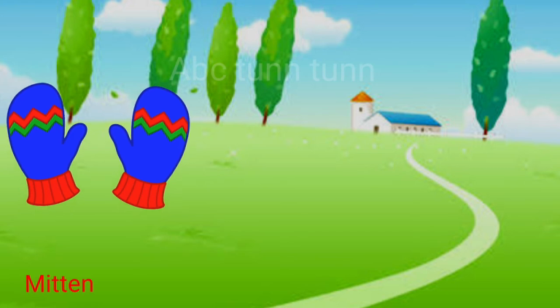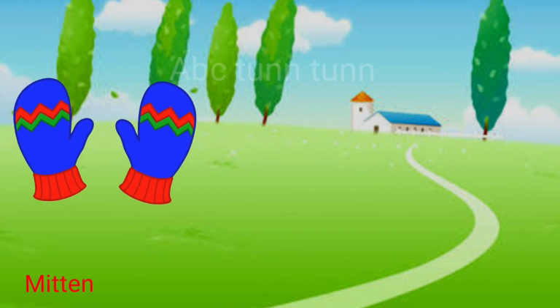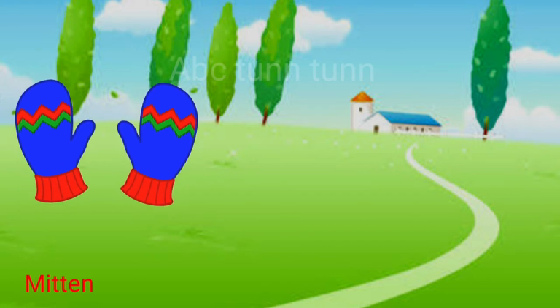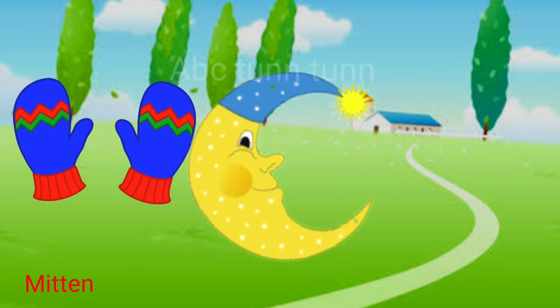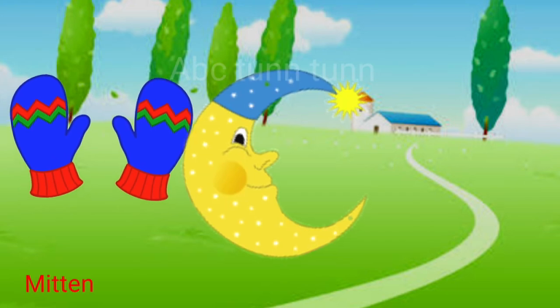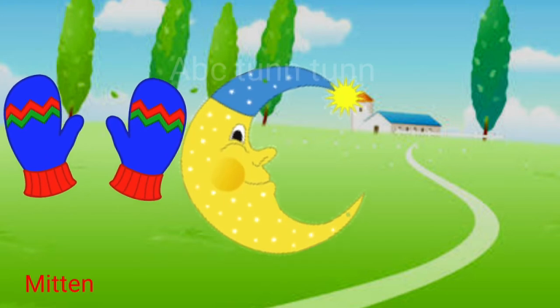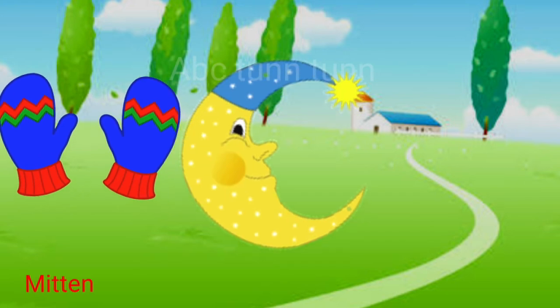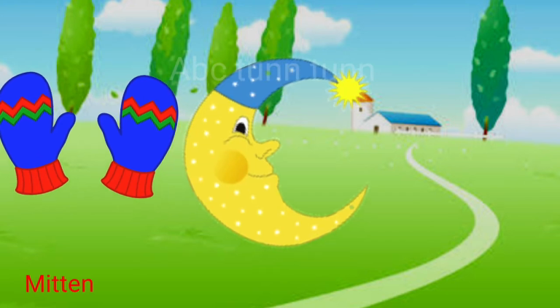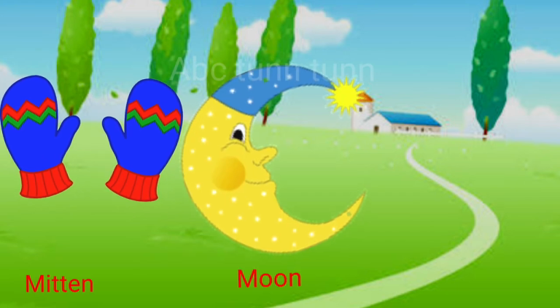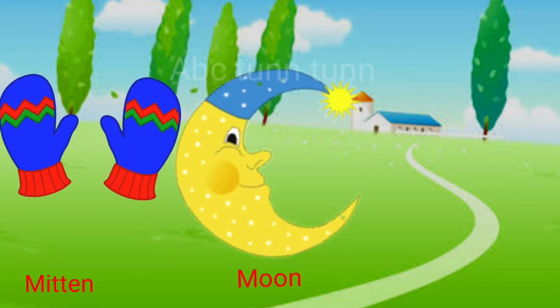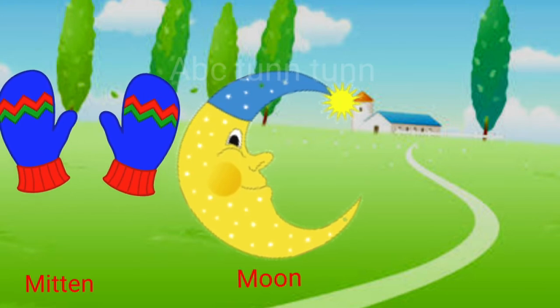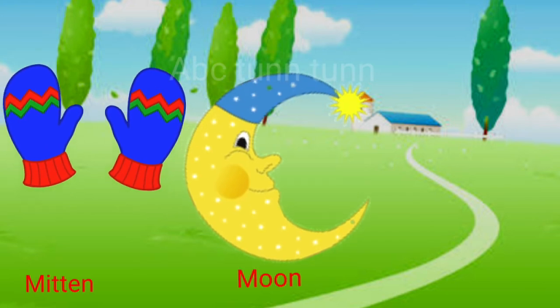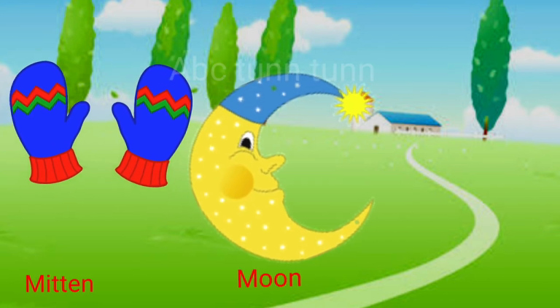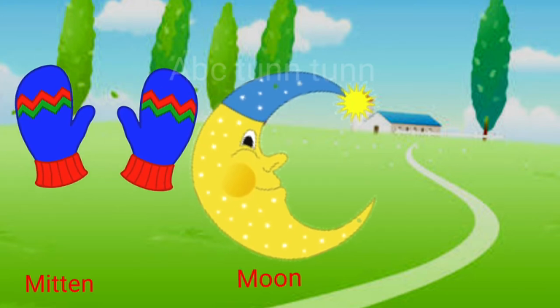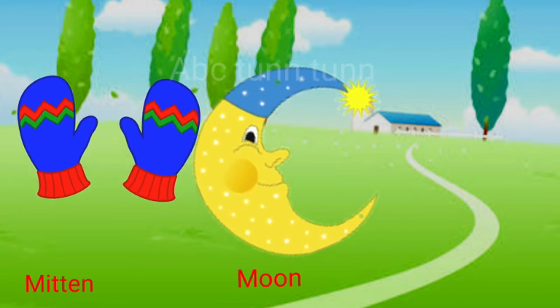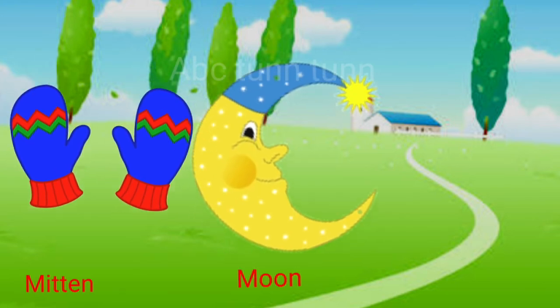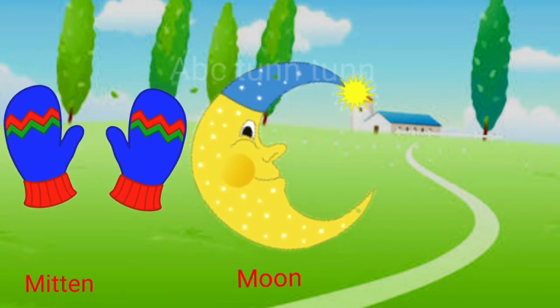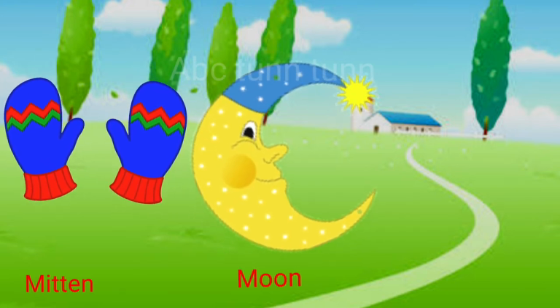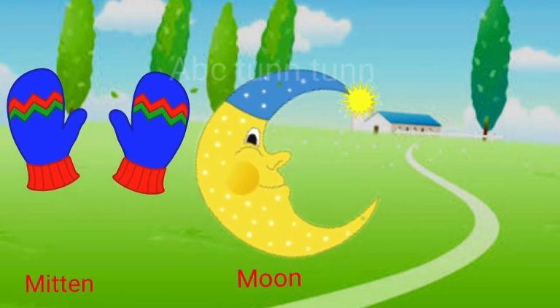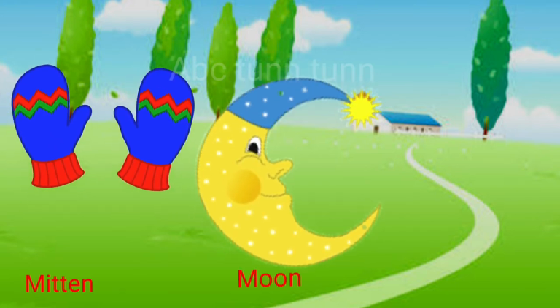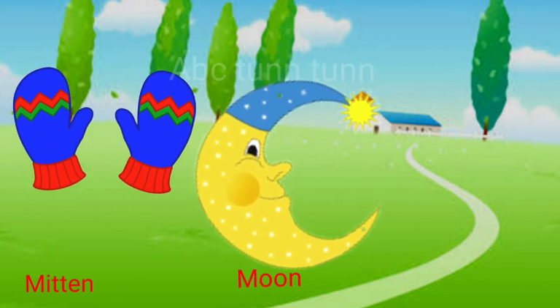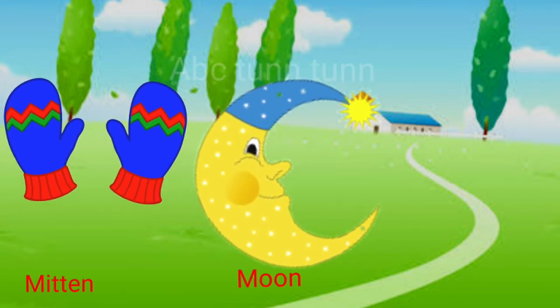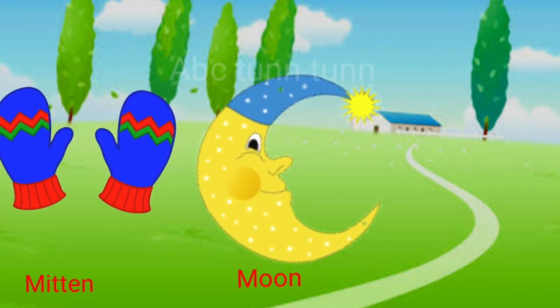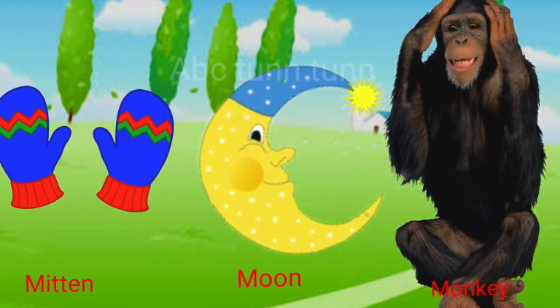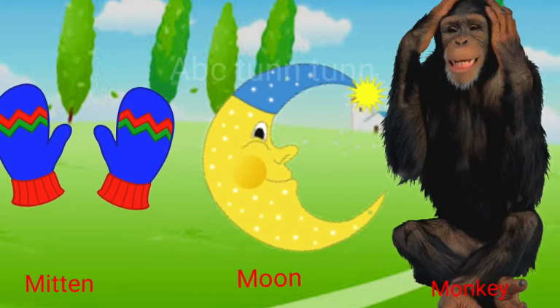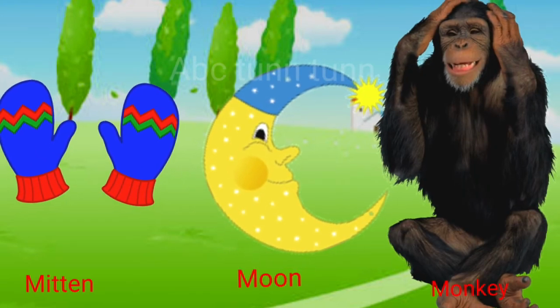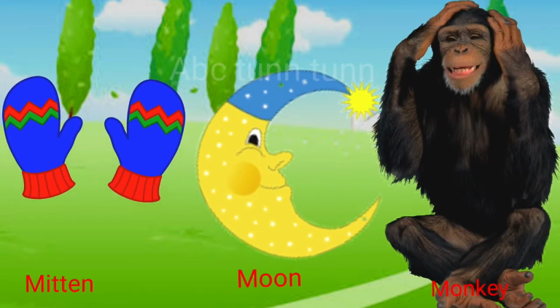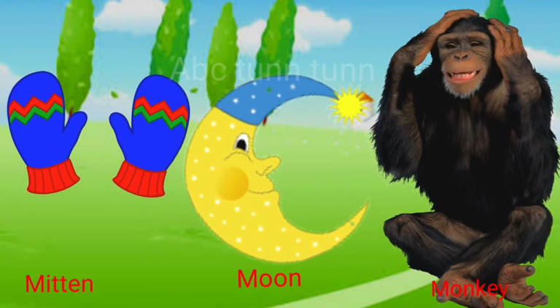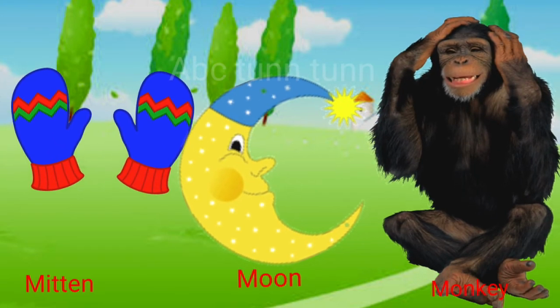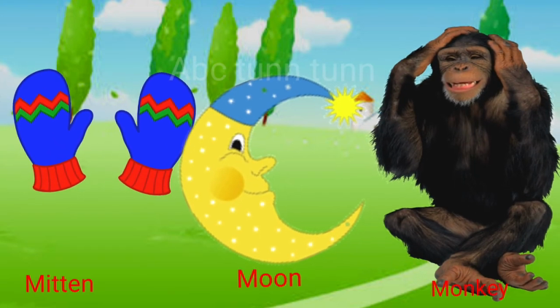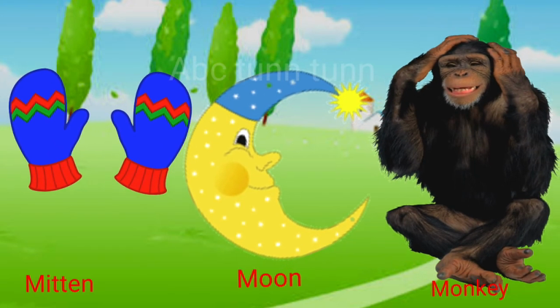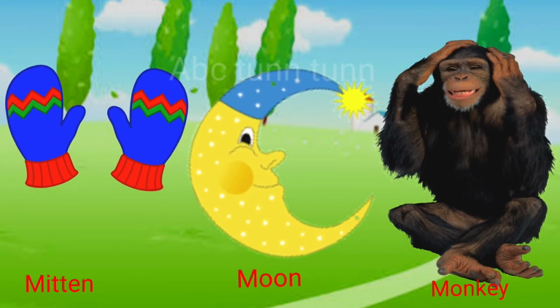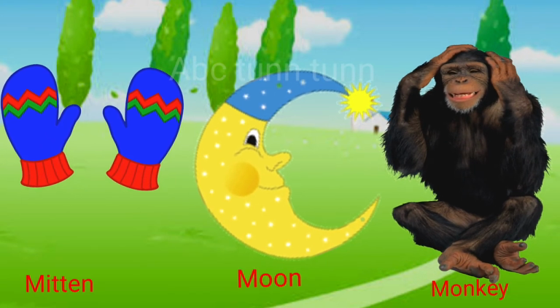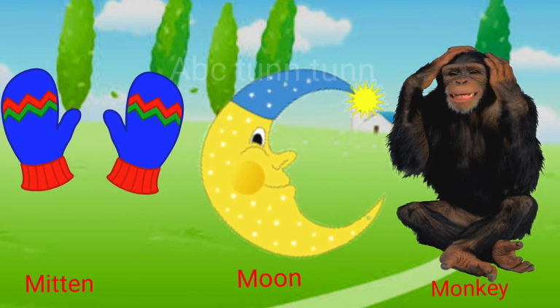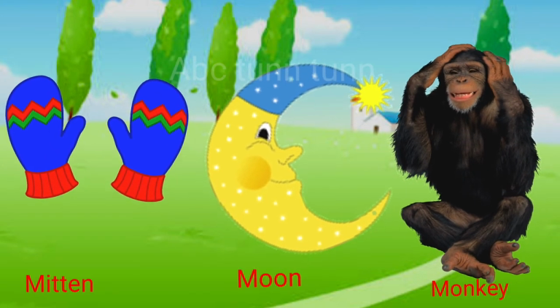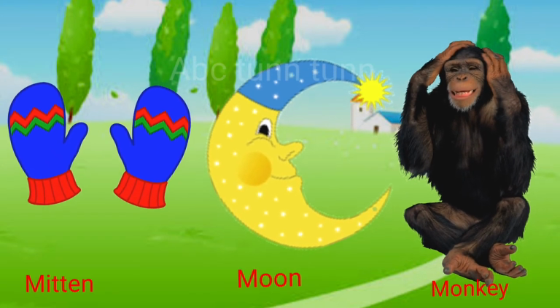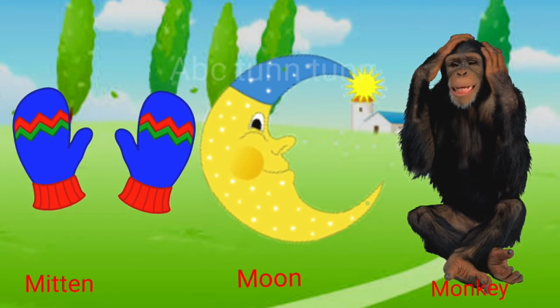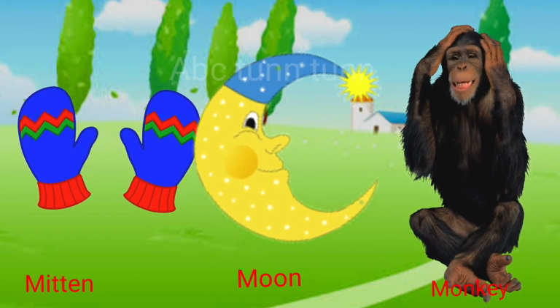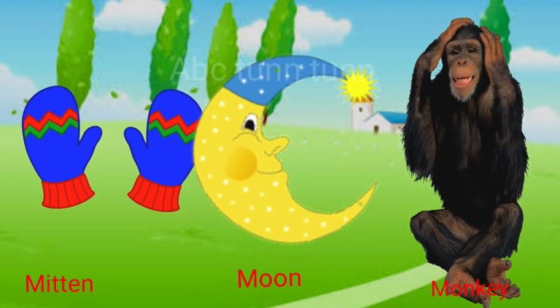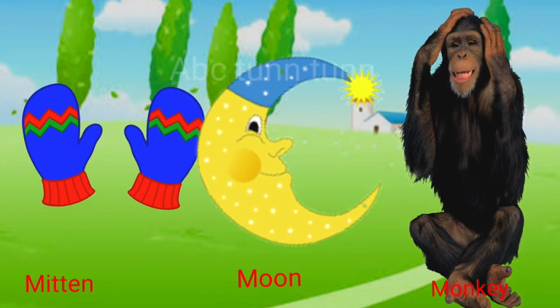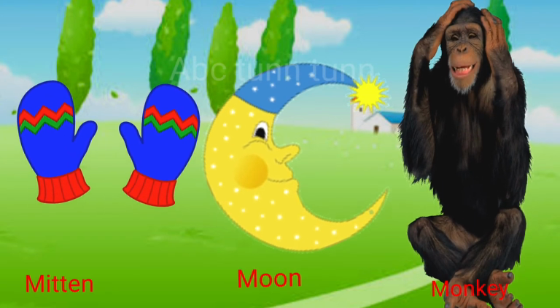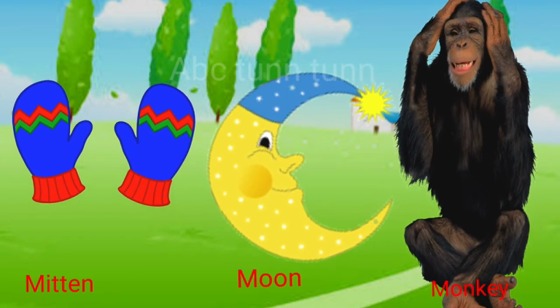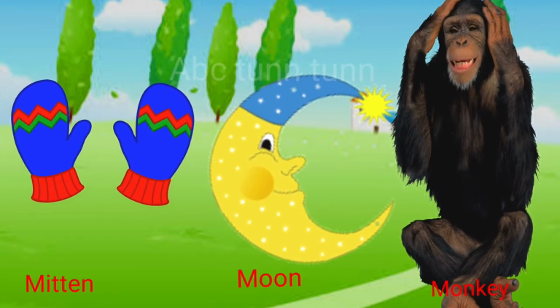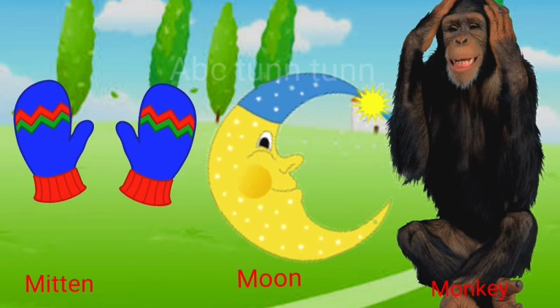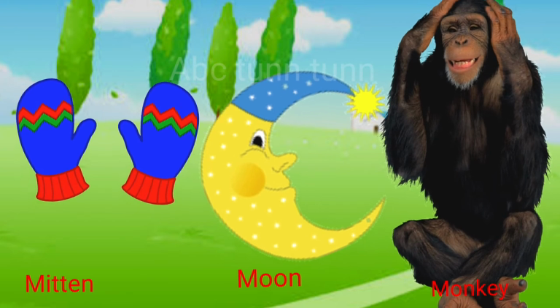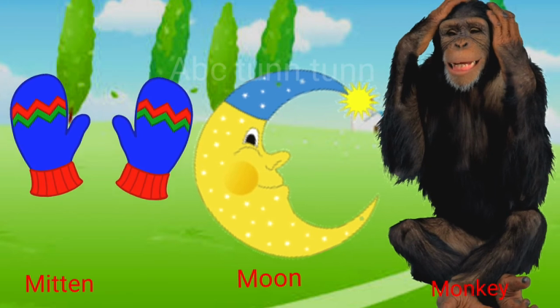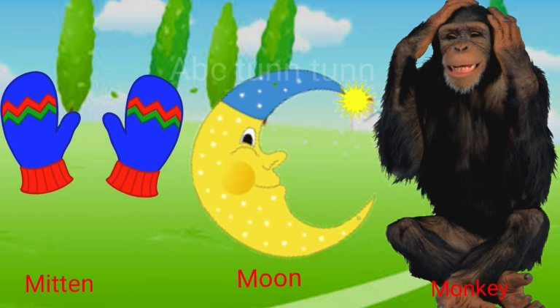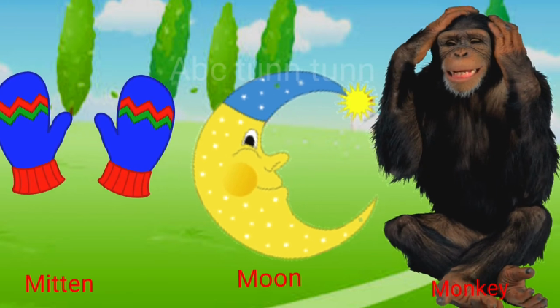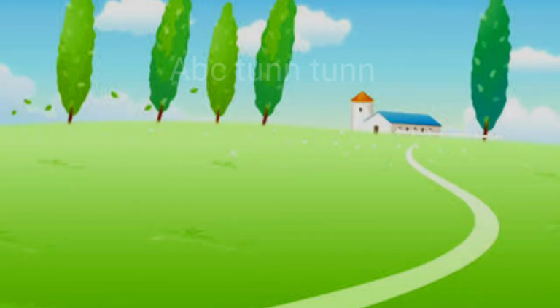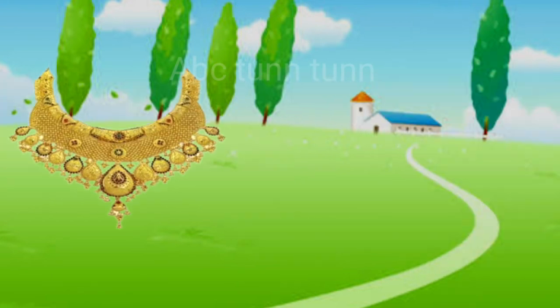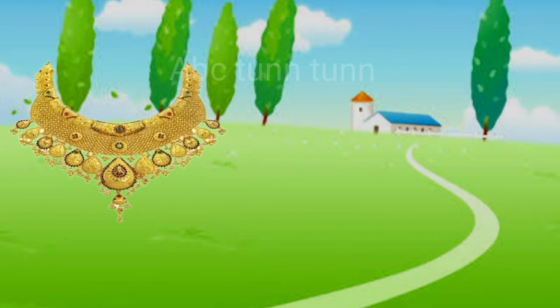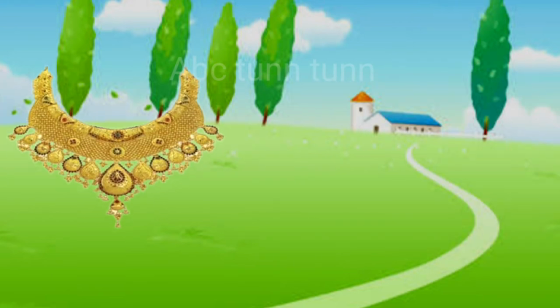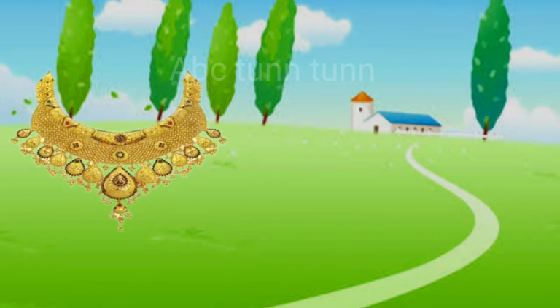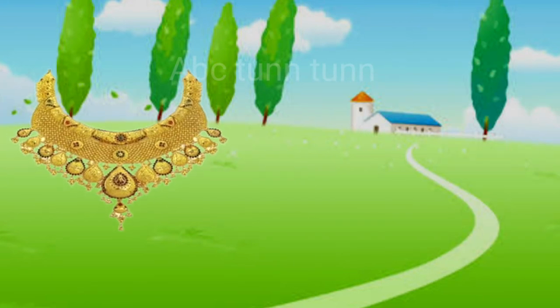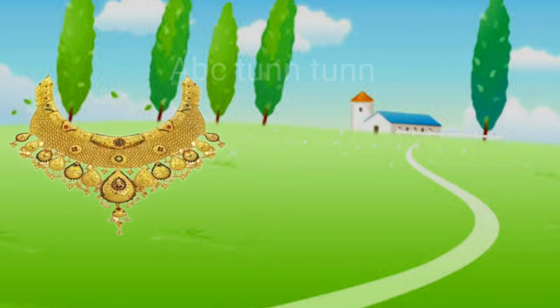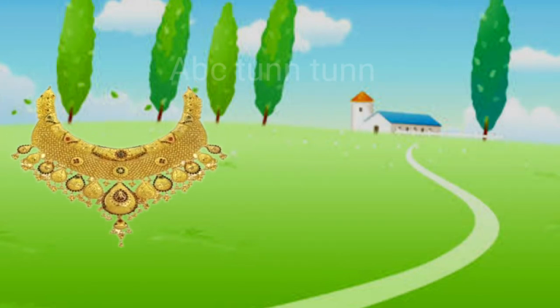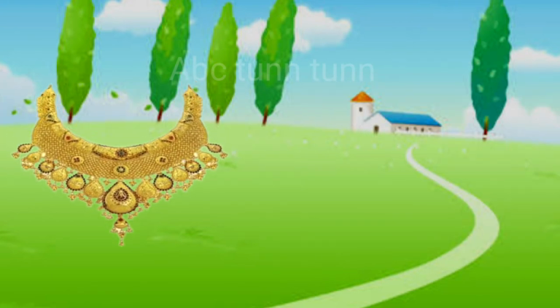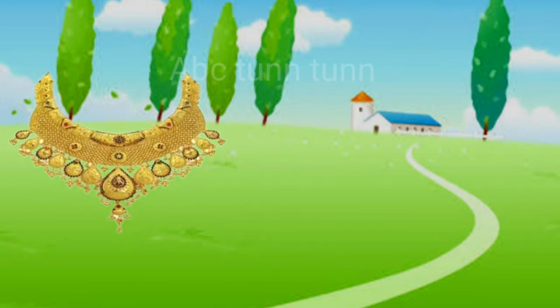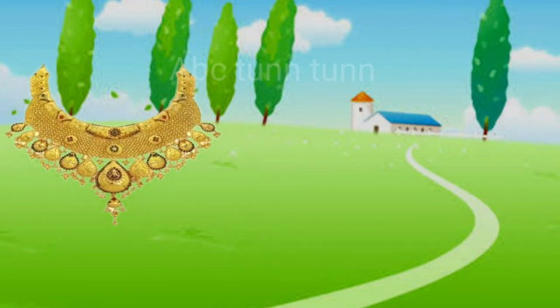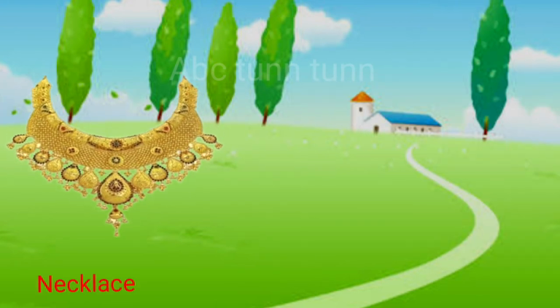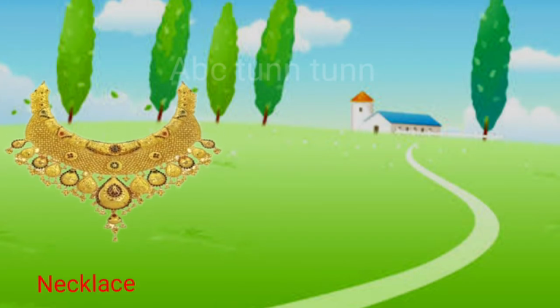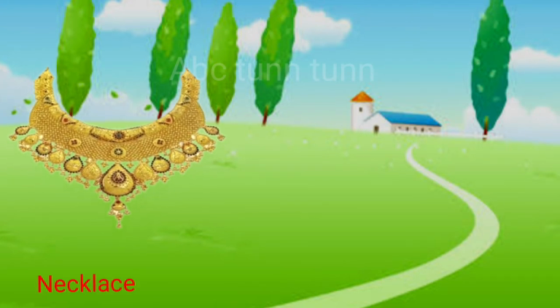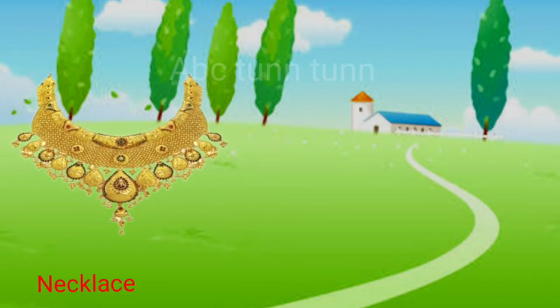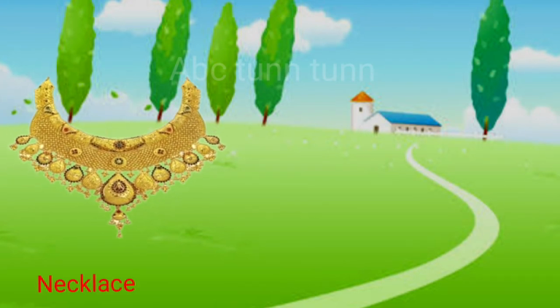M is for mitten. M is for moon. M is for monkey. Ma.